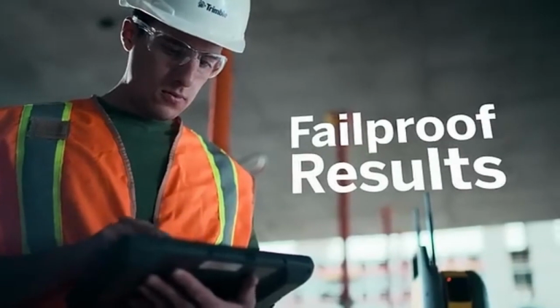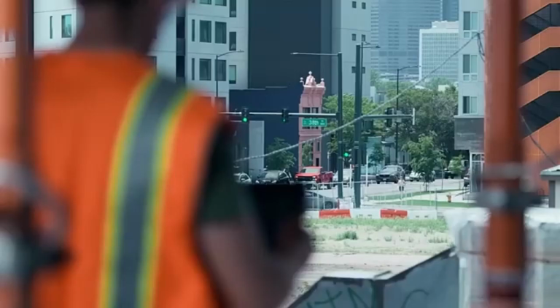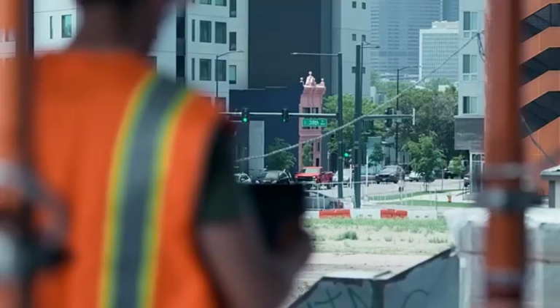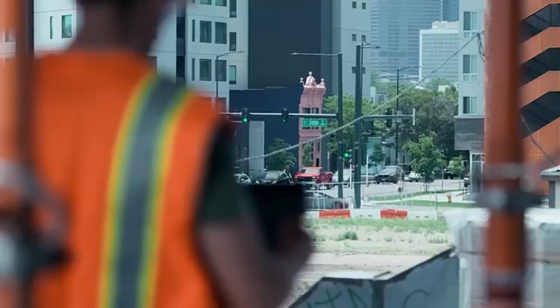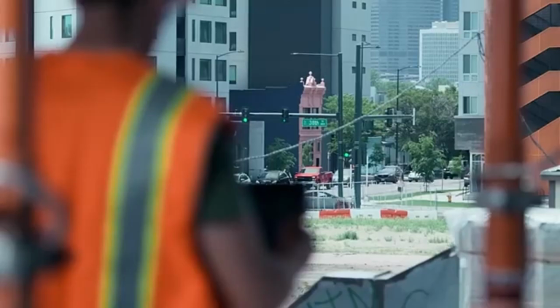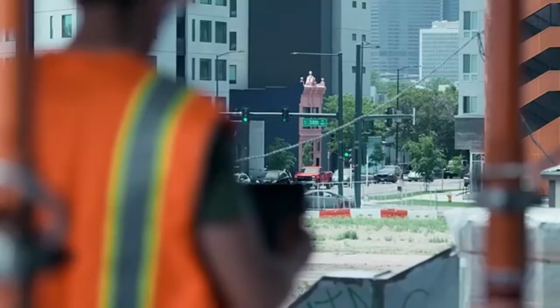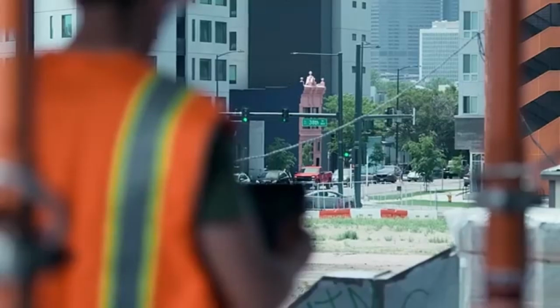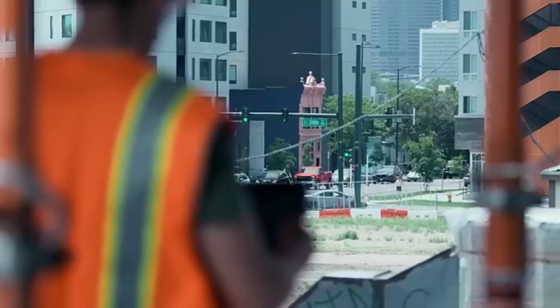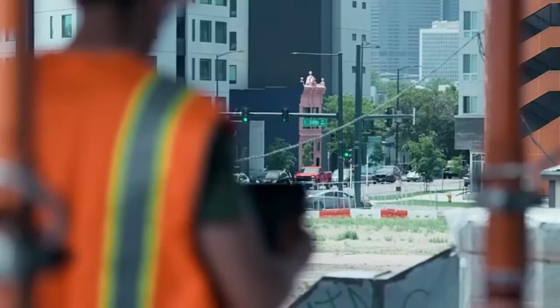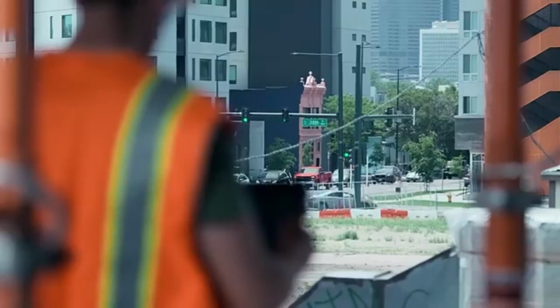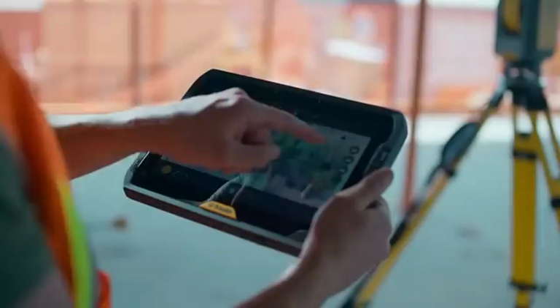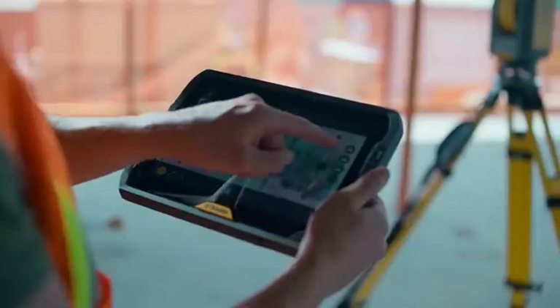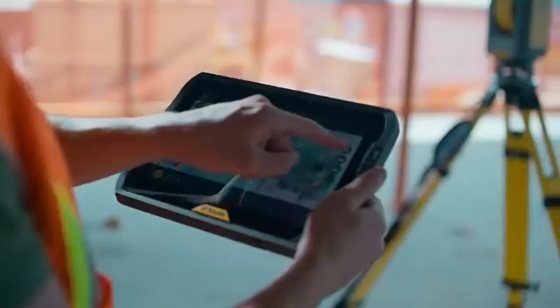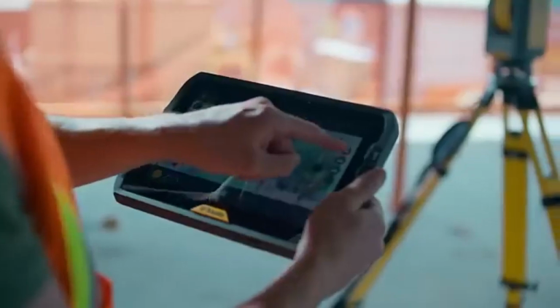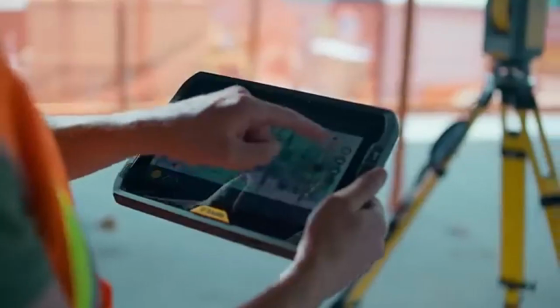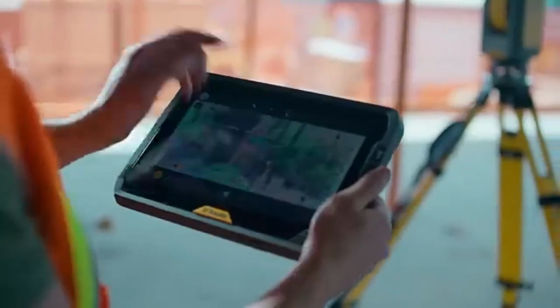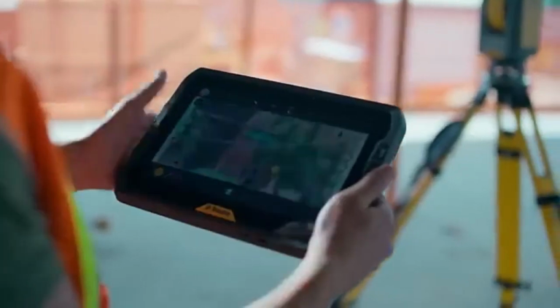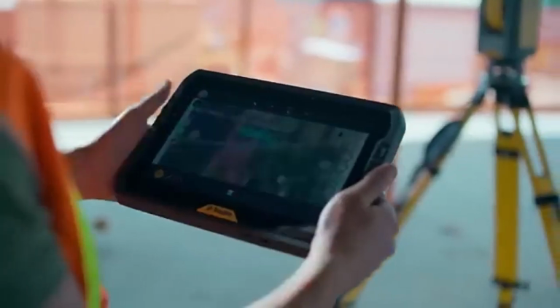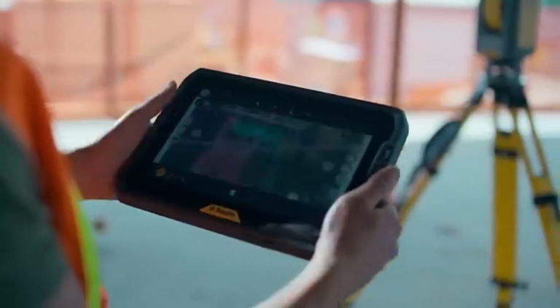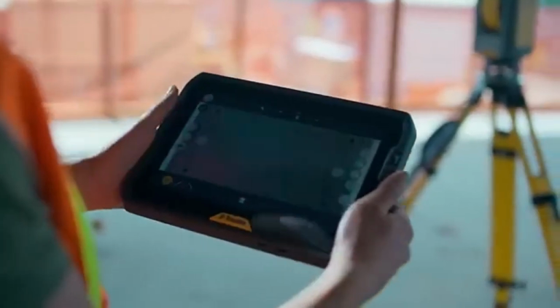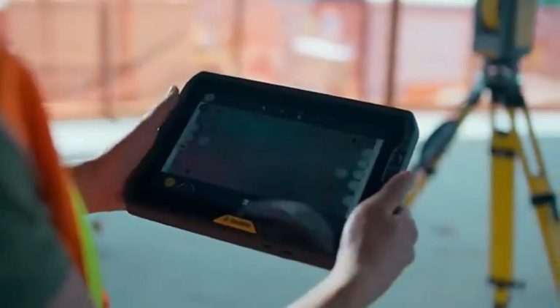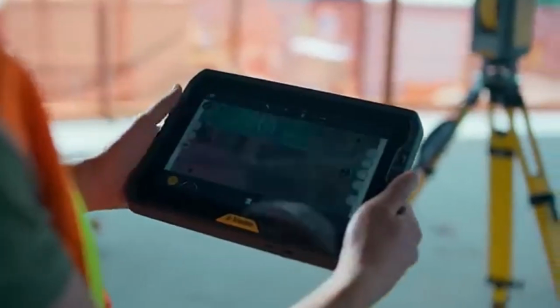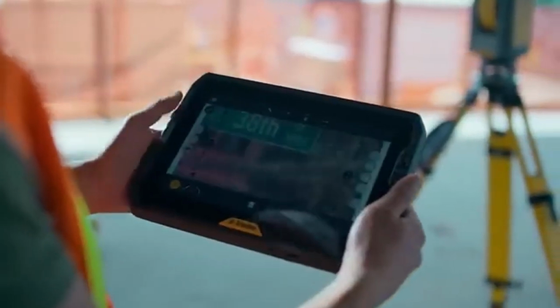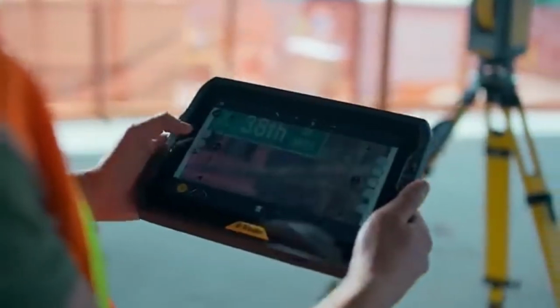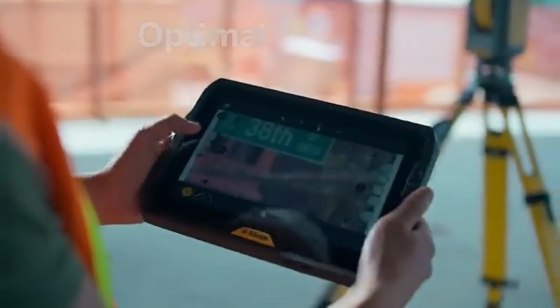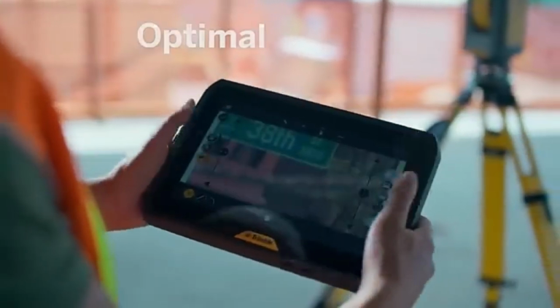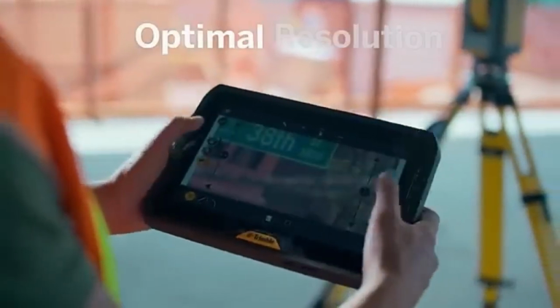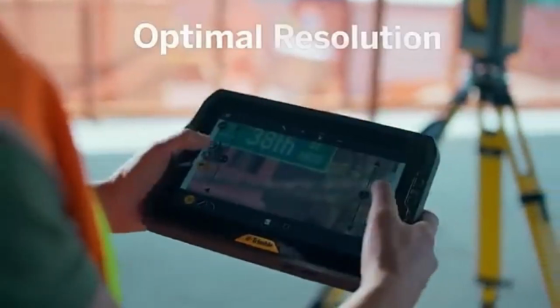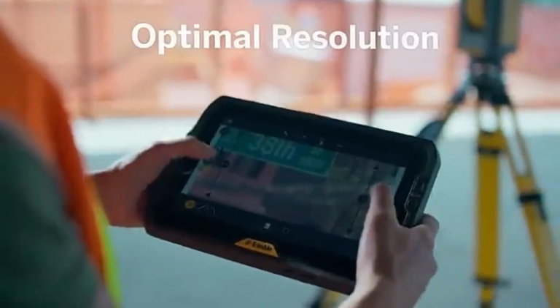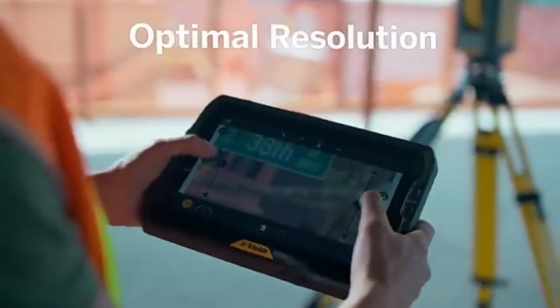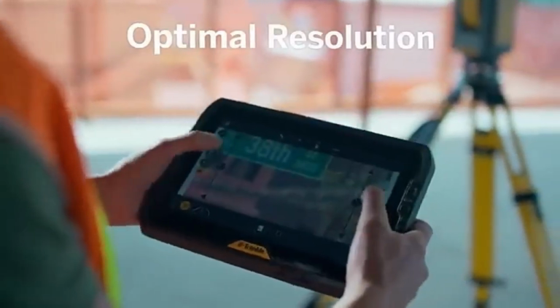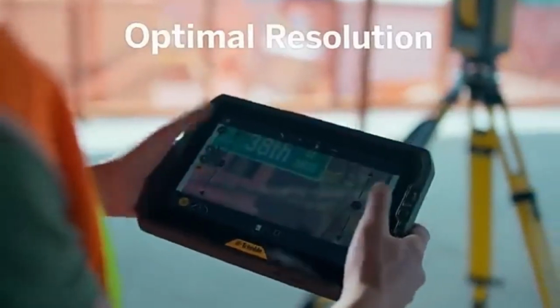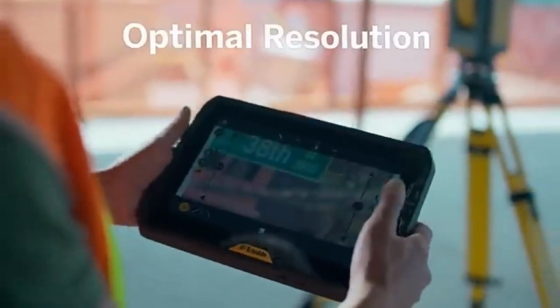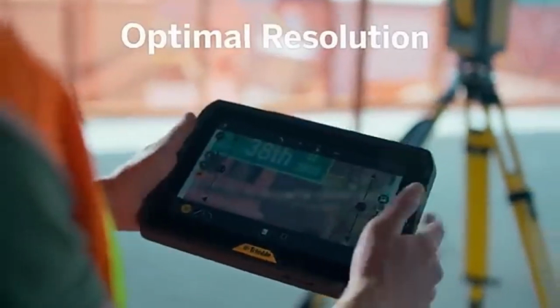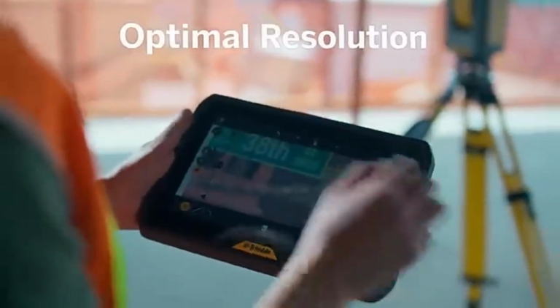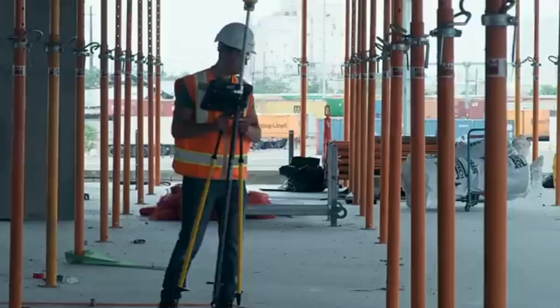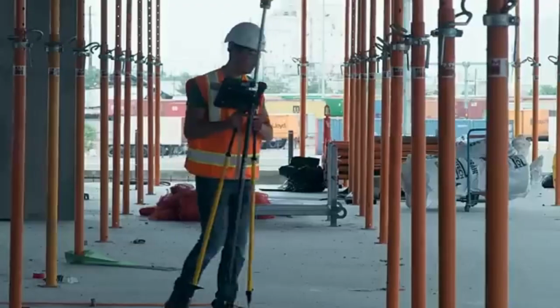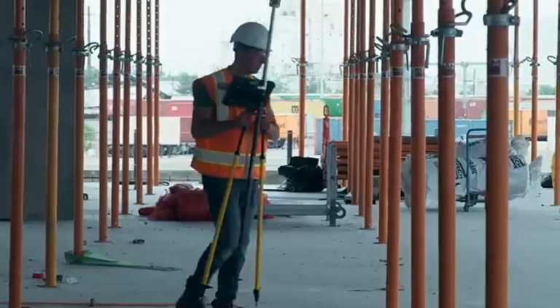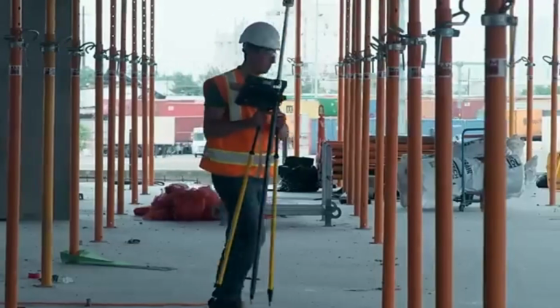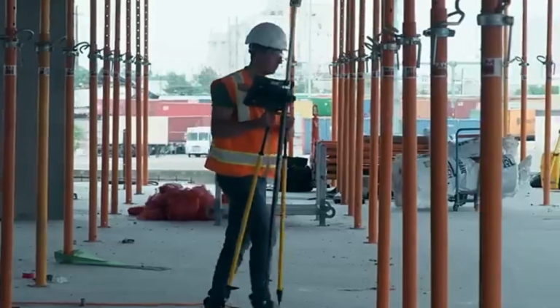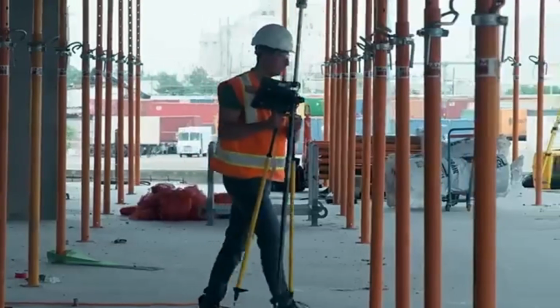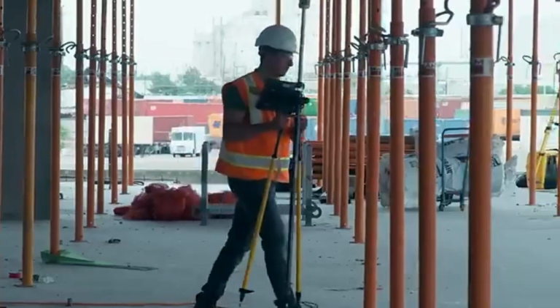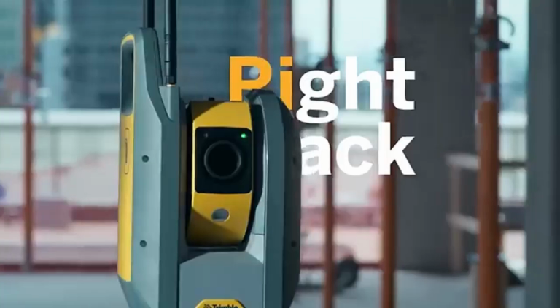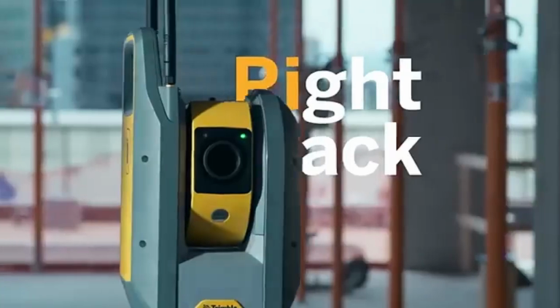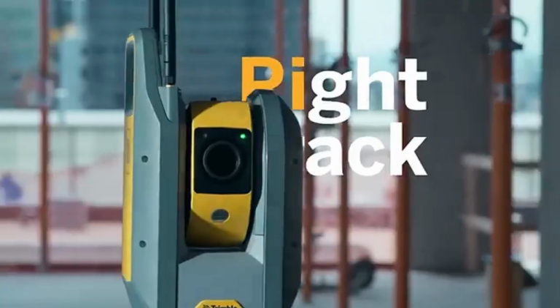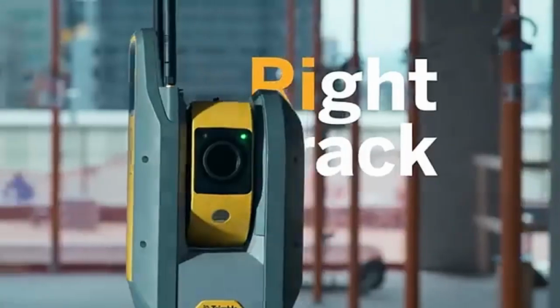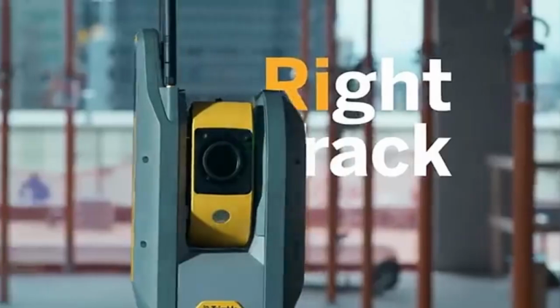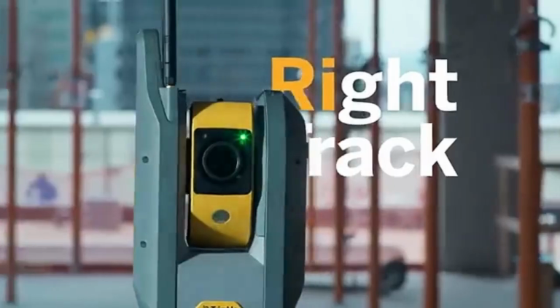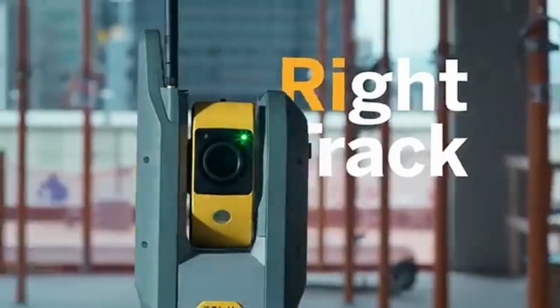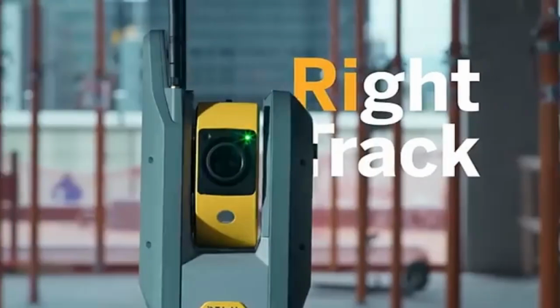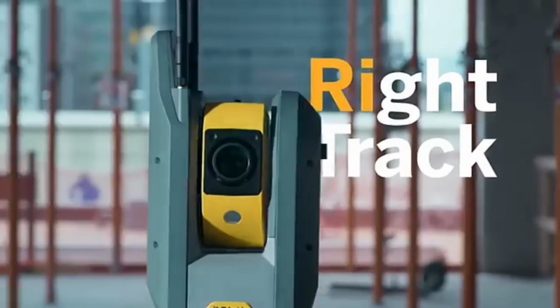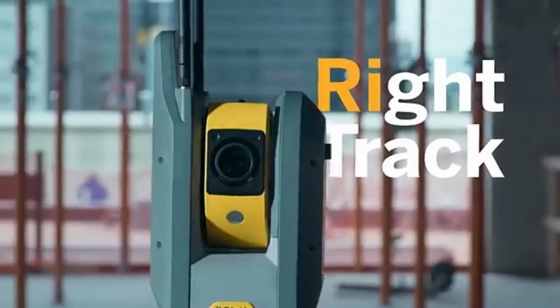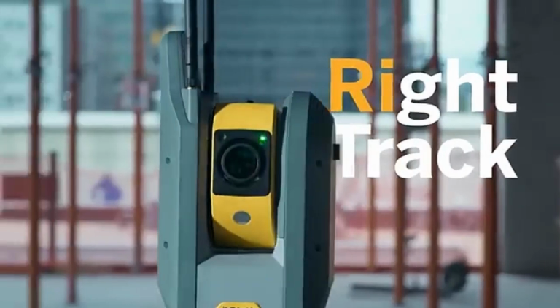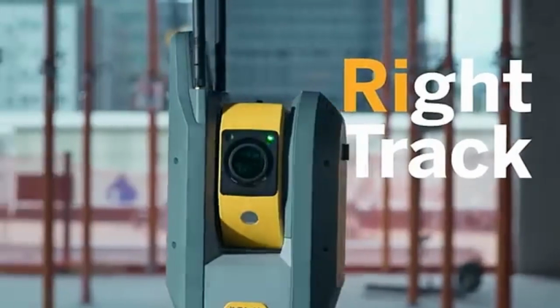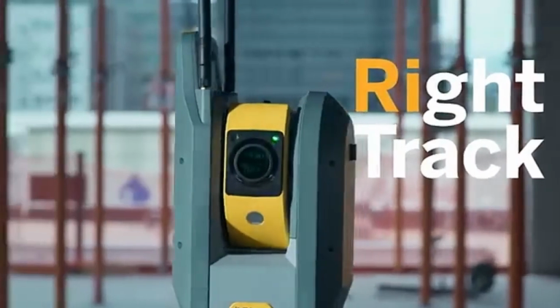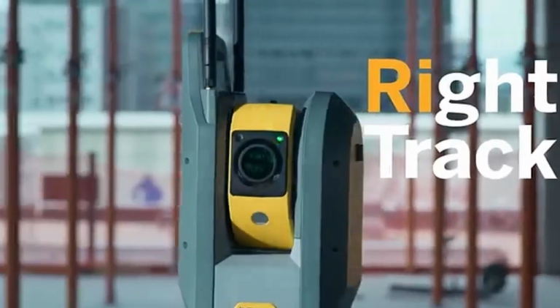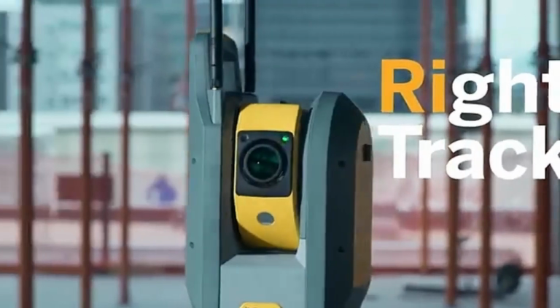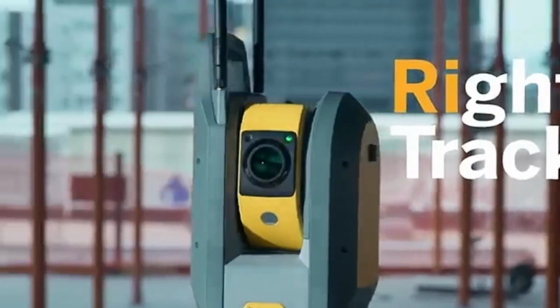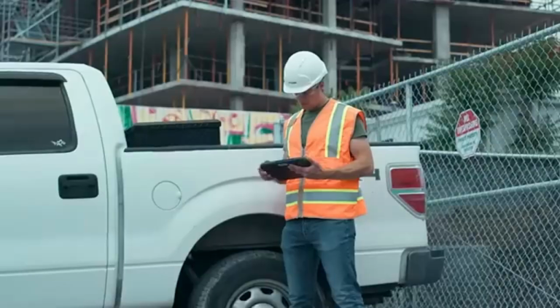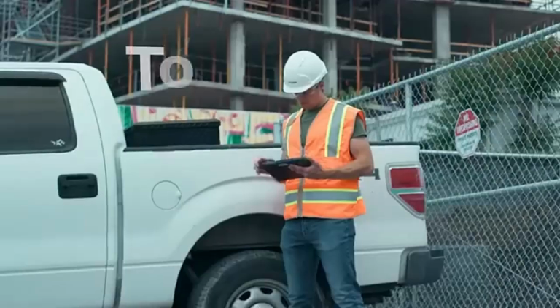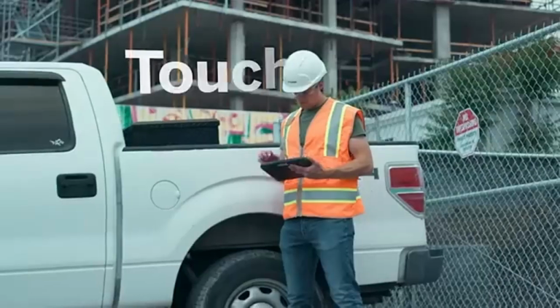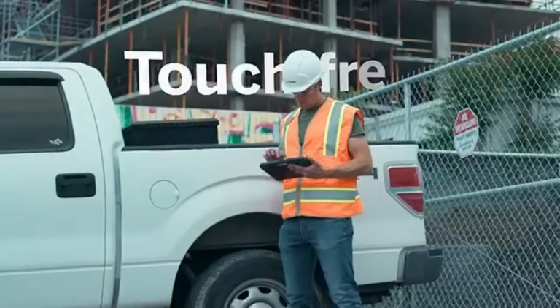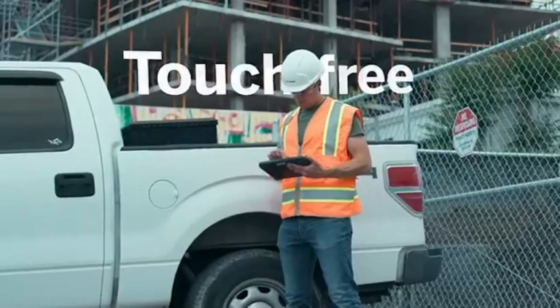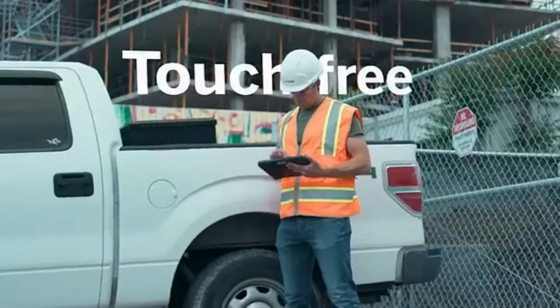Trimble Vision Technology provides optimal resolution, superior tracking, and a touch-free ergonomic workflow.